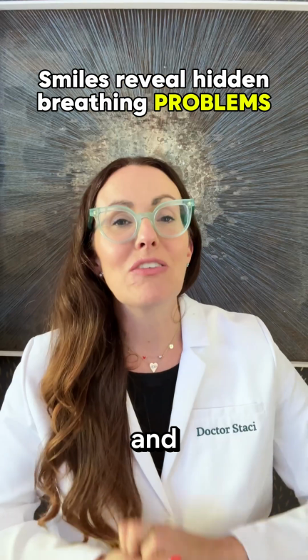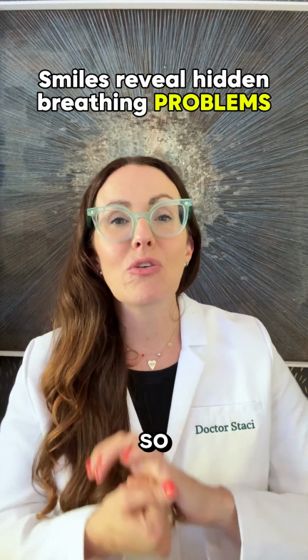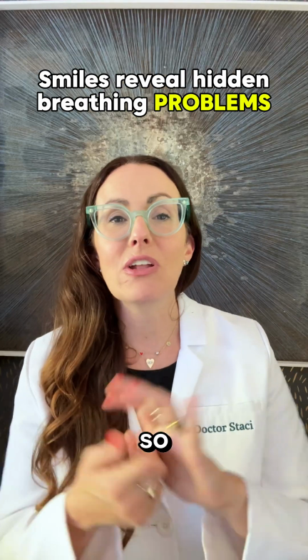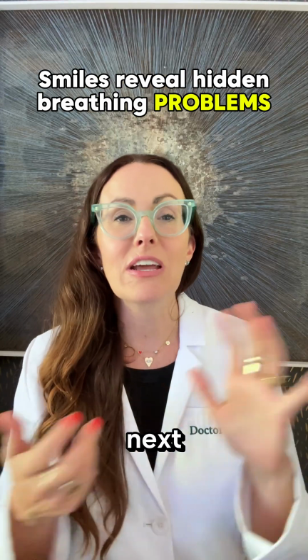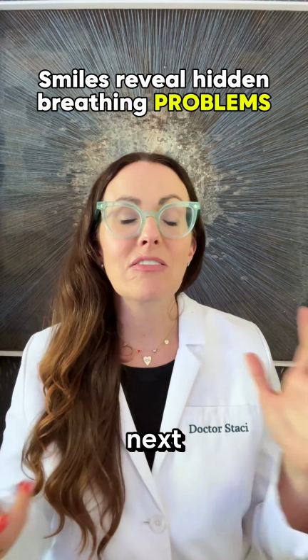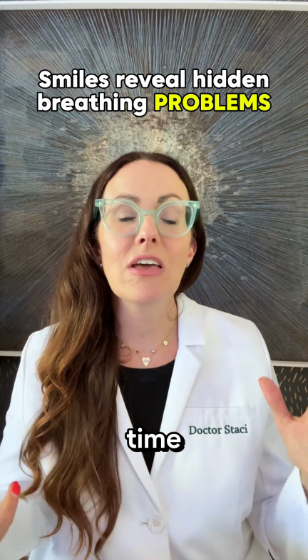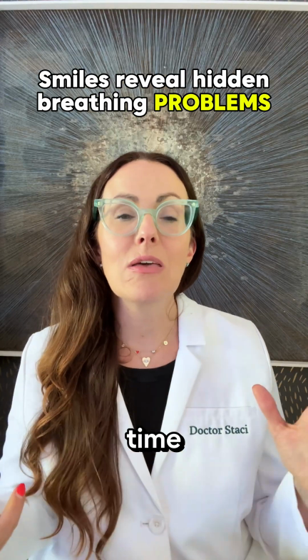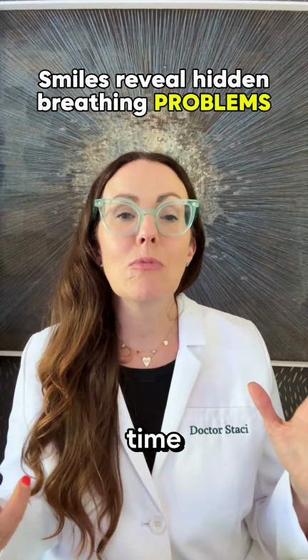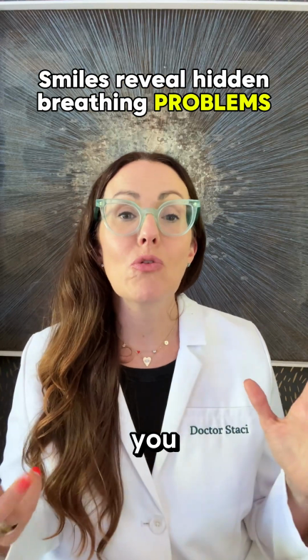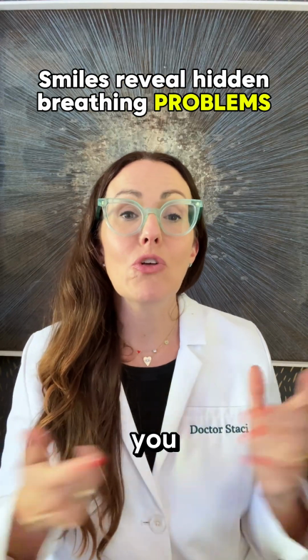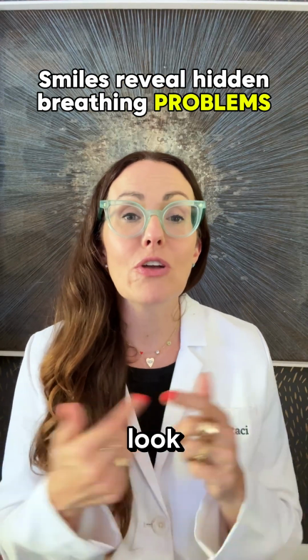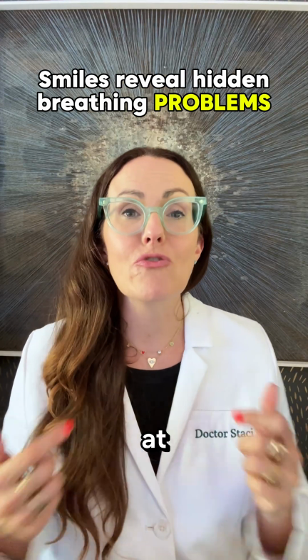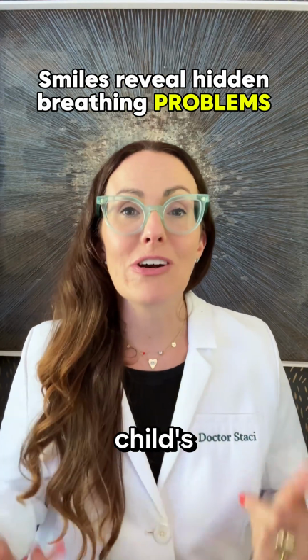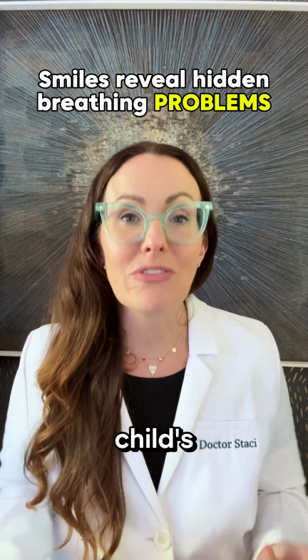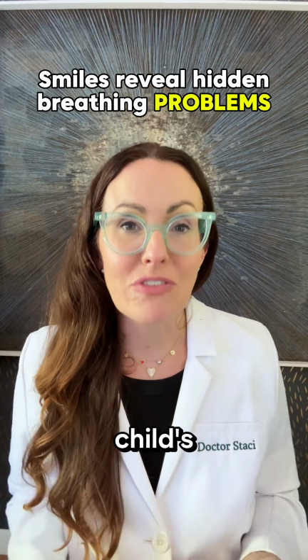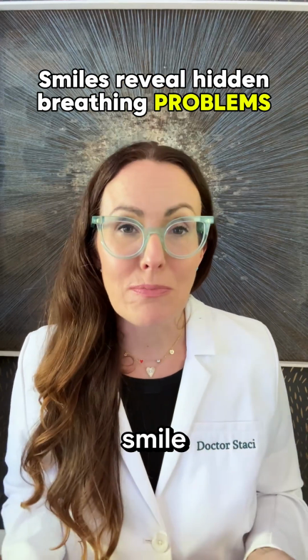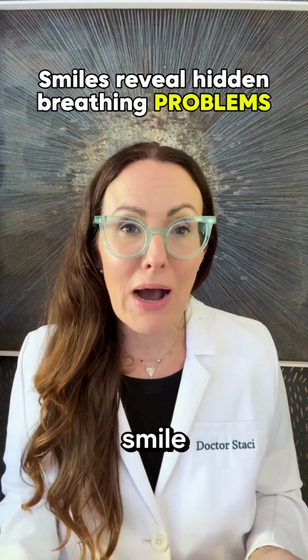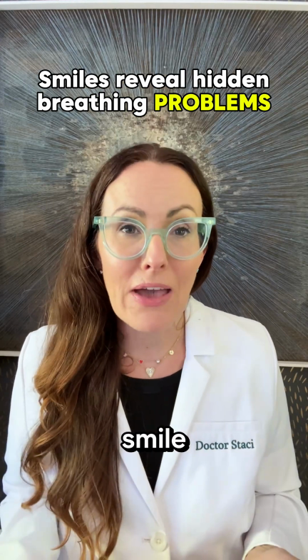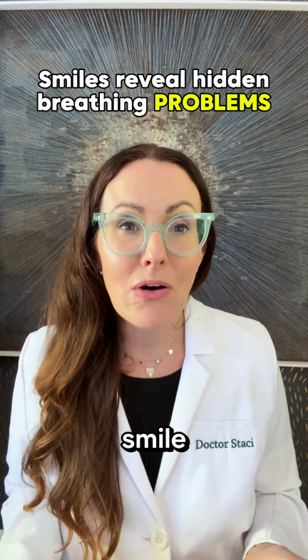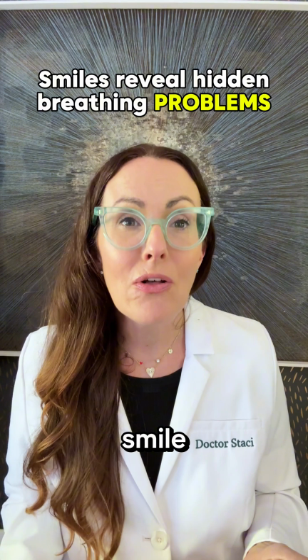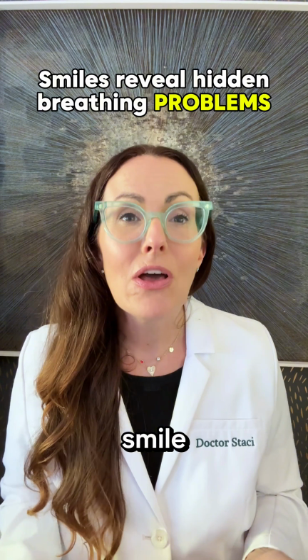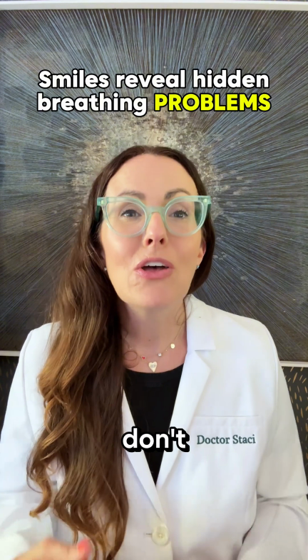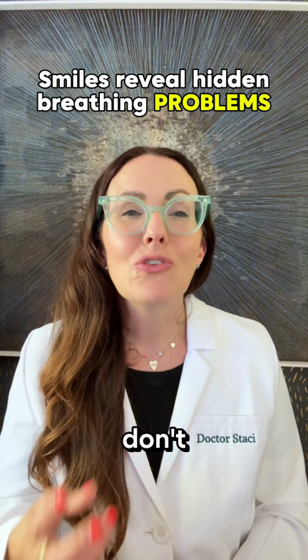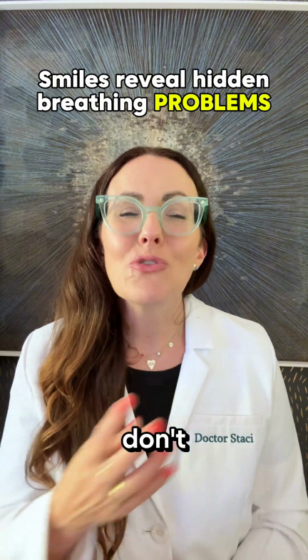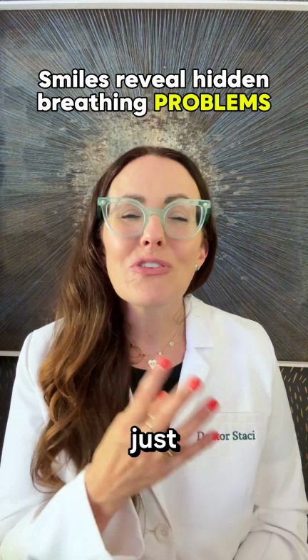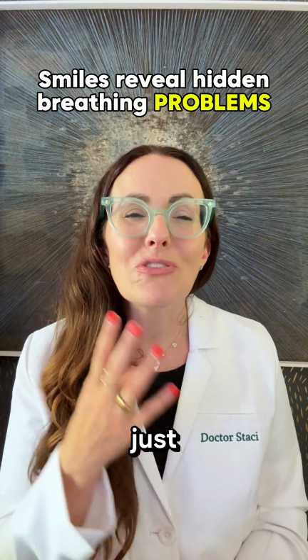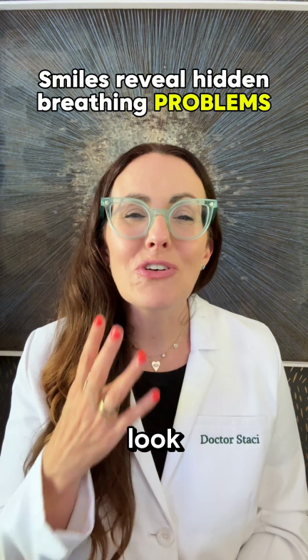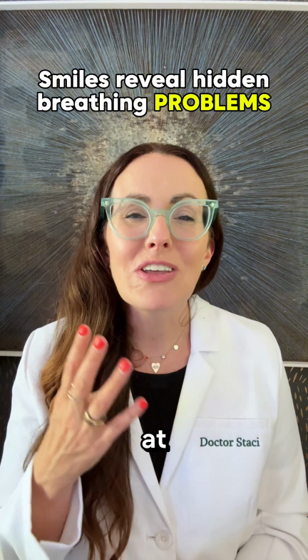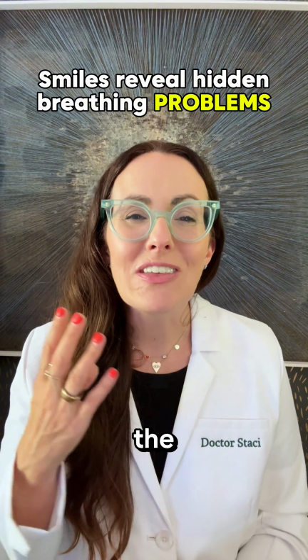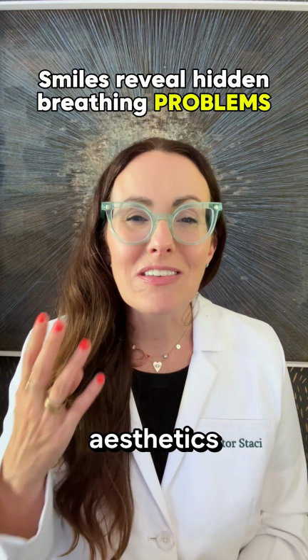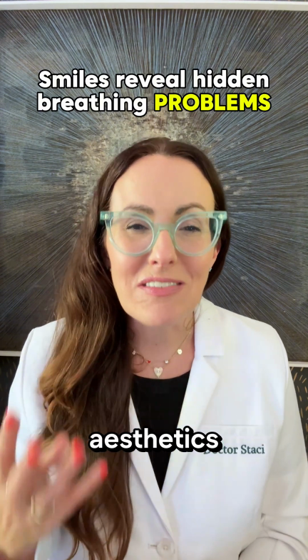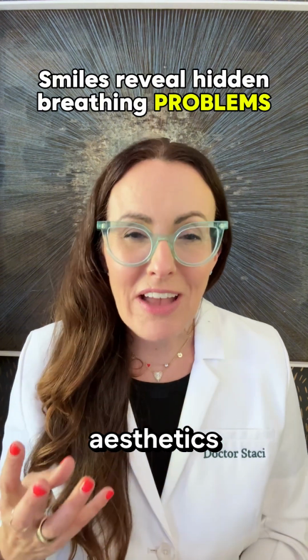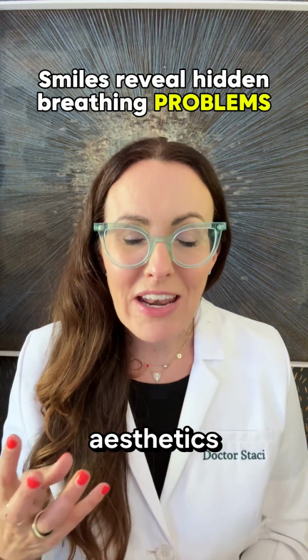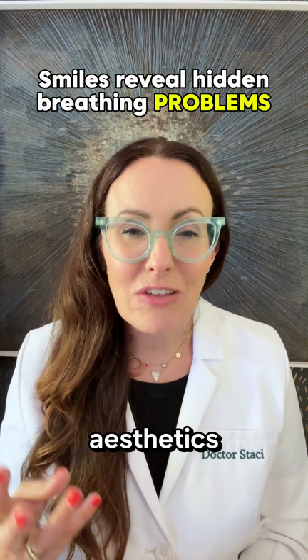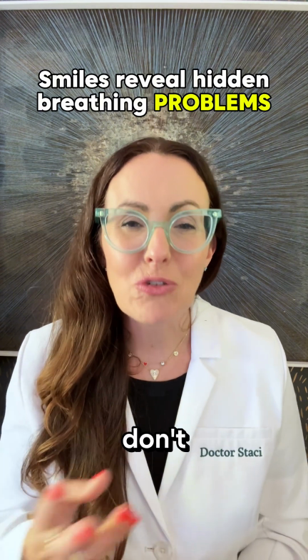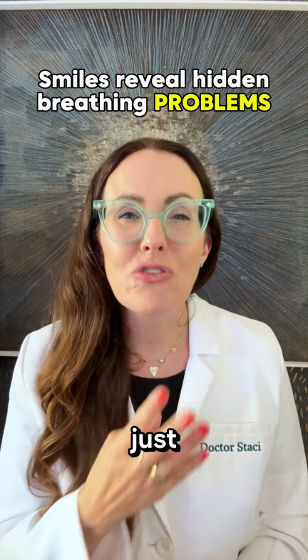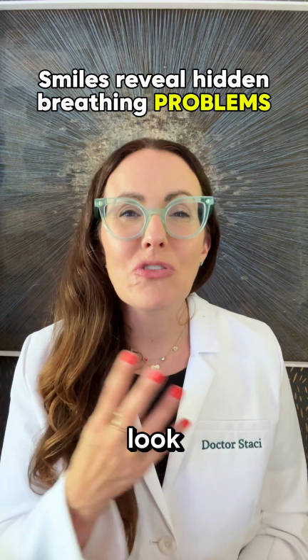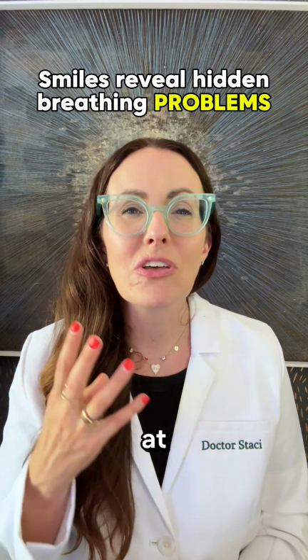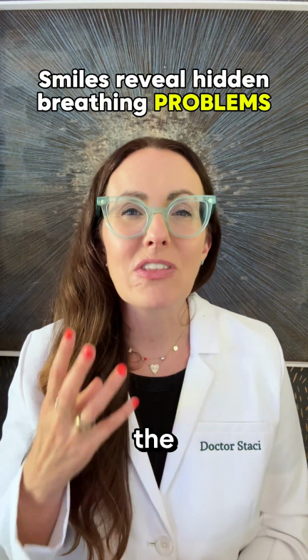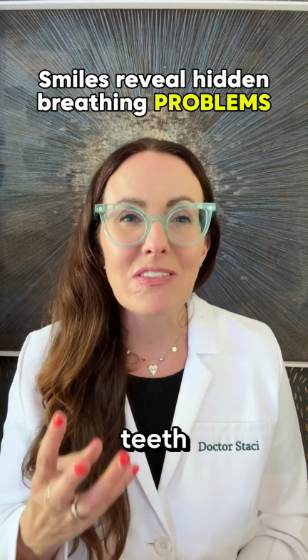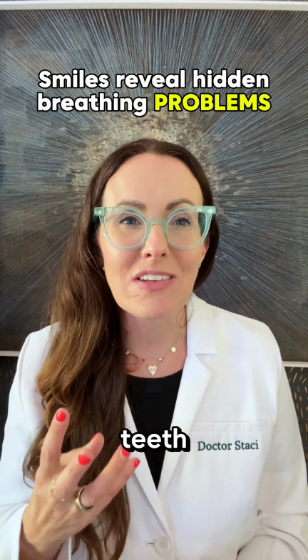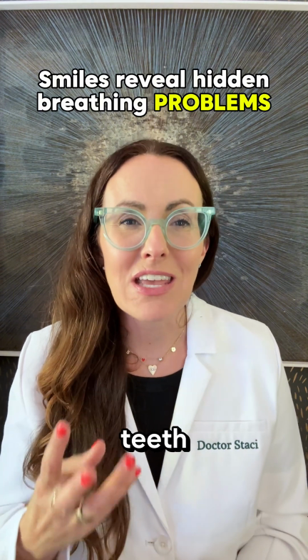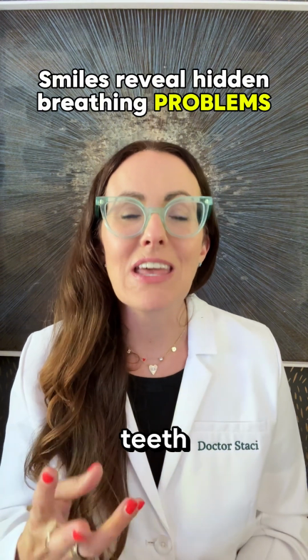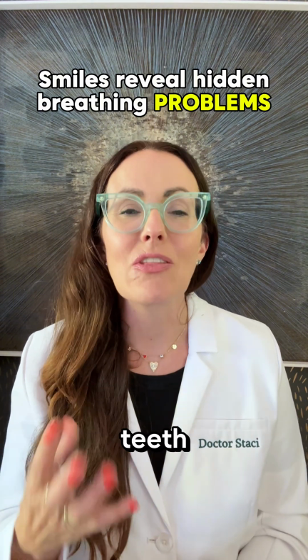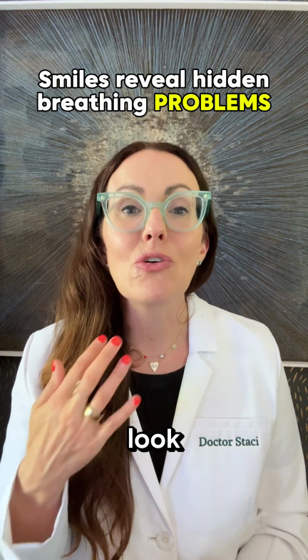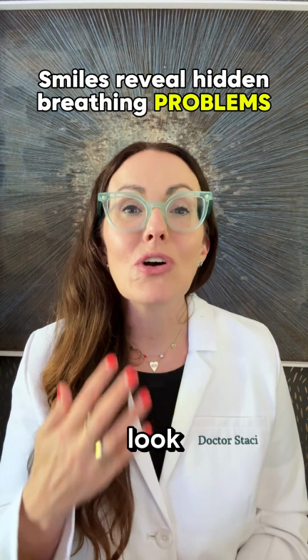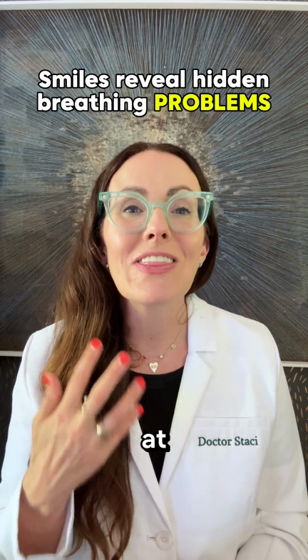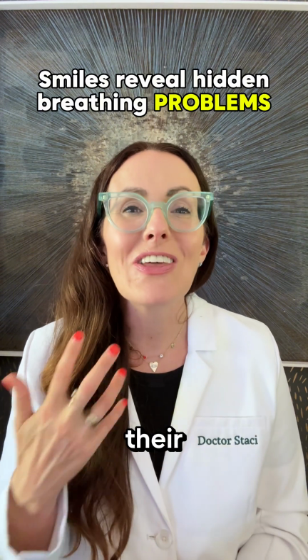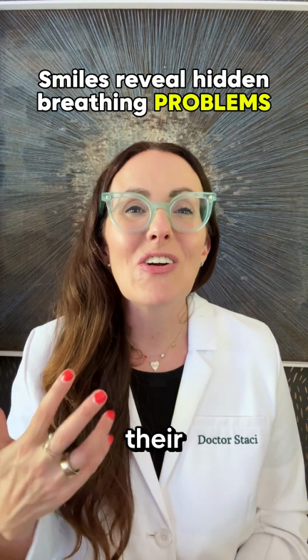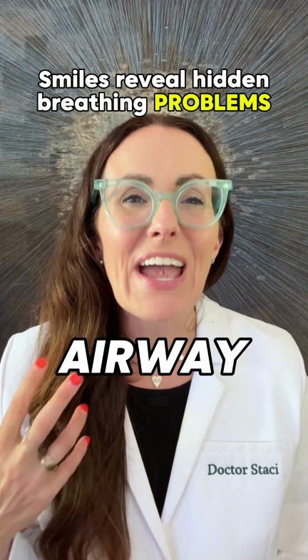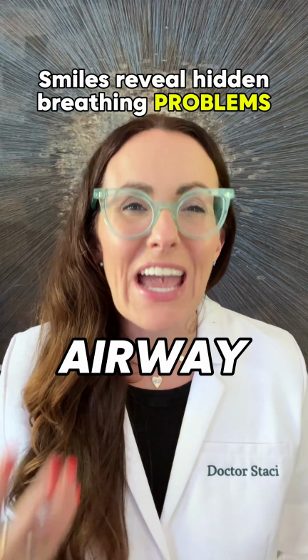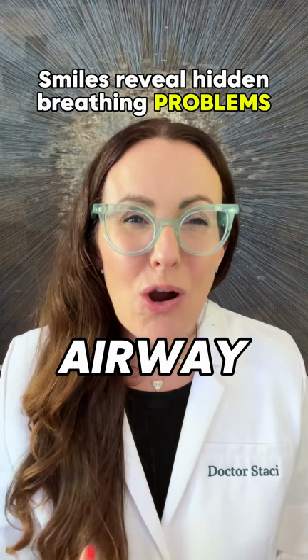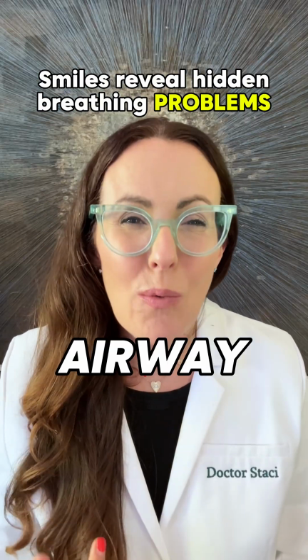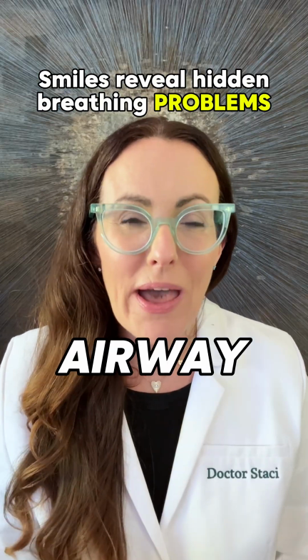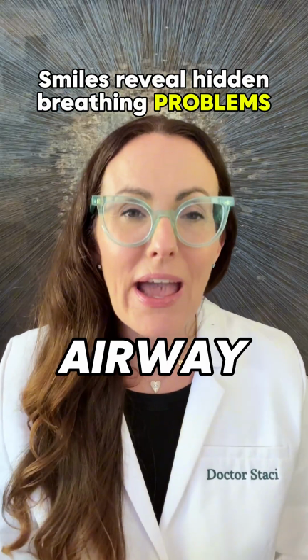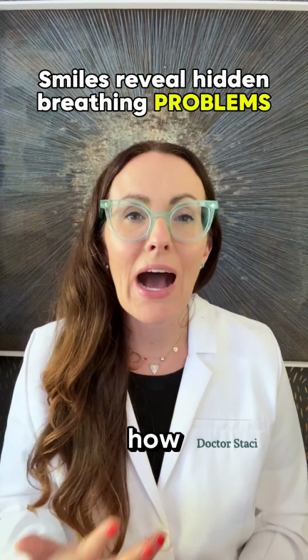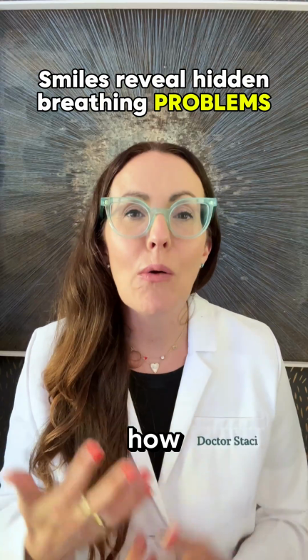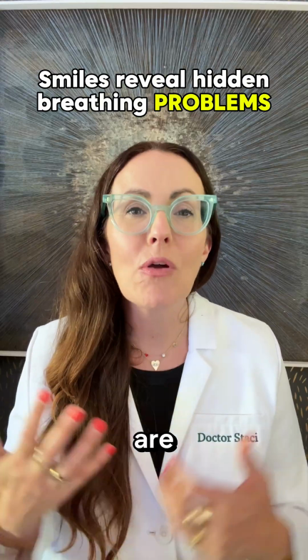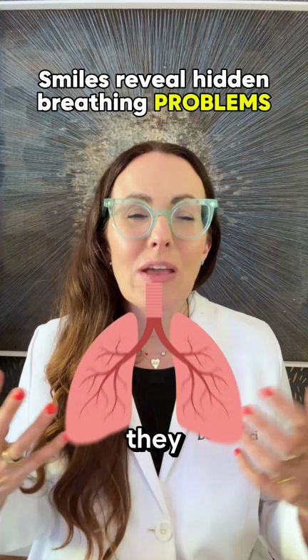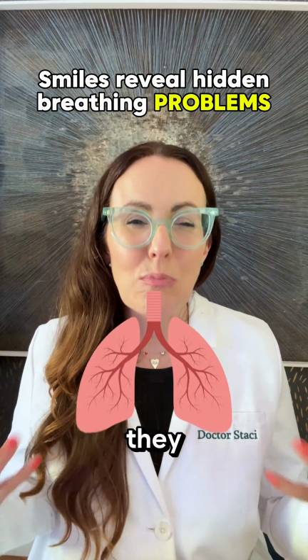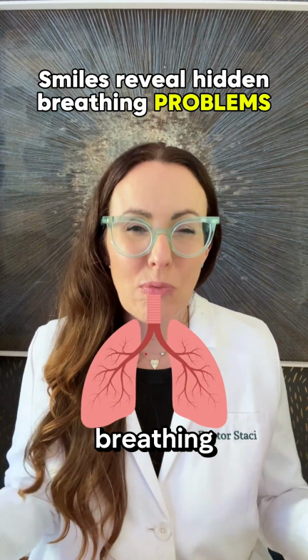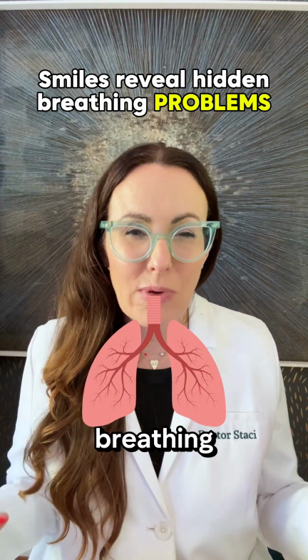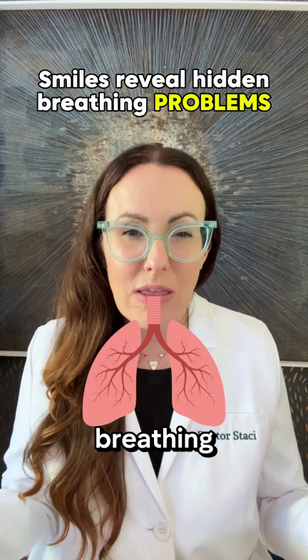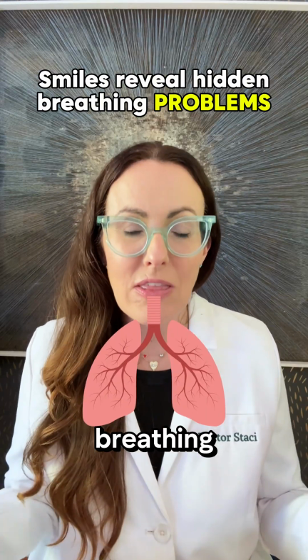So the next time you look at your child's smile, don't just look at the aesthetics. Don't just look at the teeth. Look at their airway. How are they breathing?